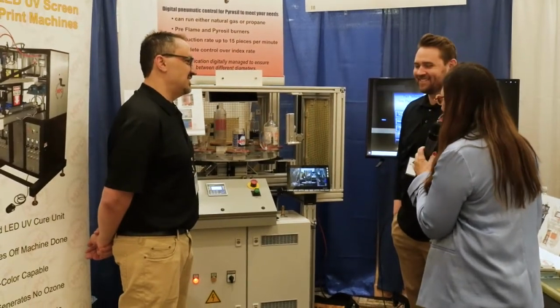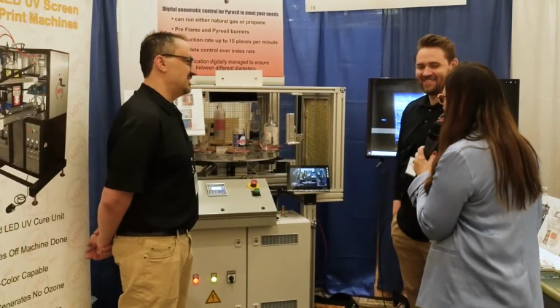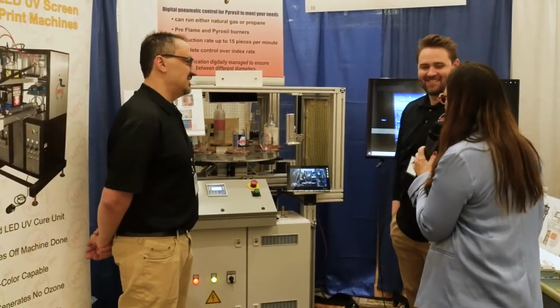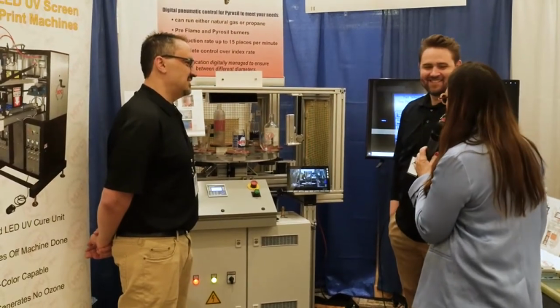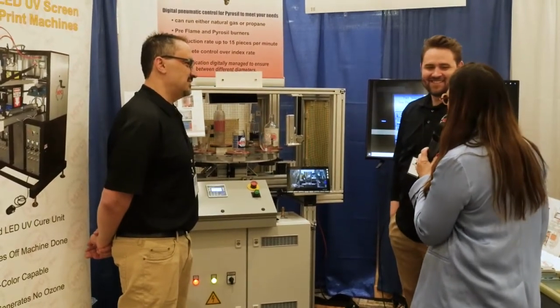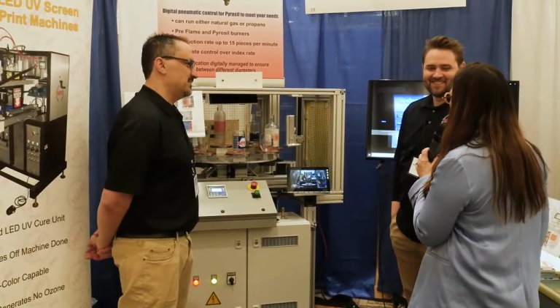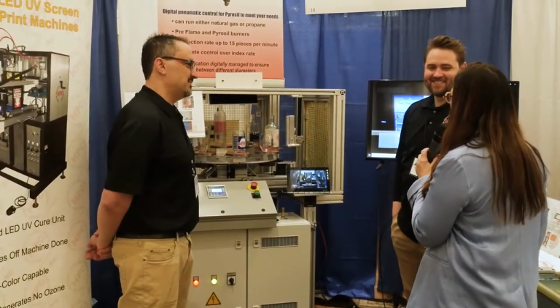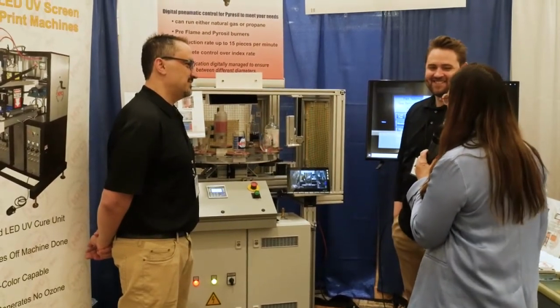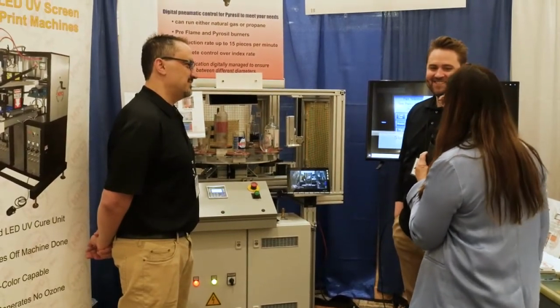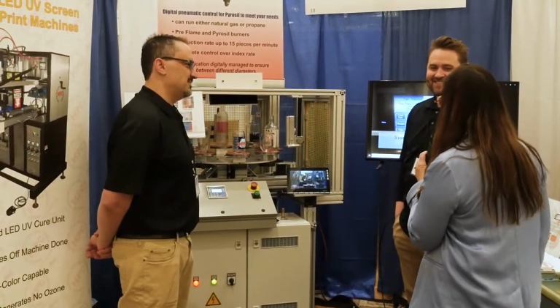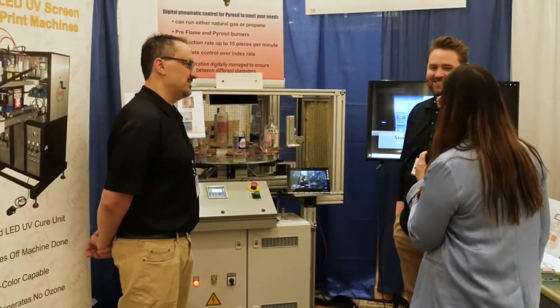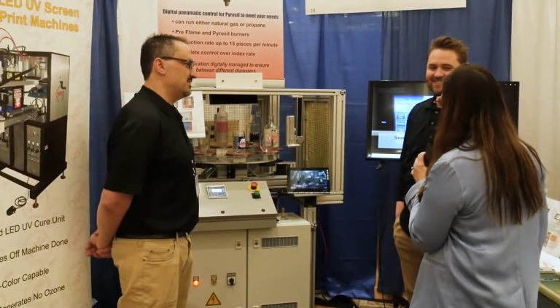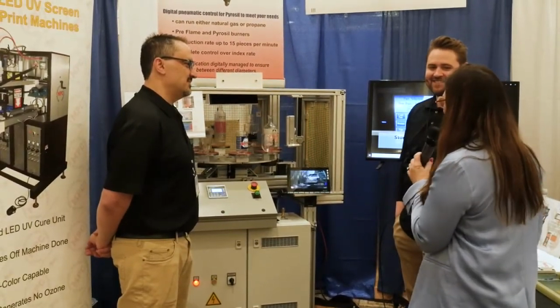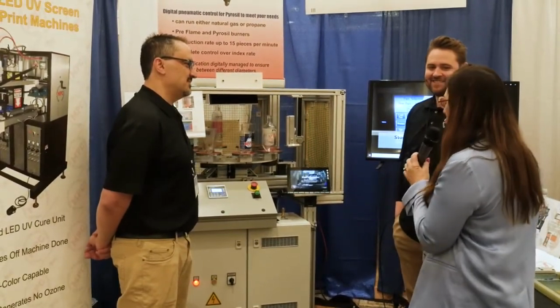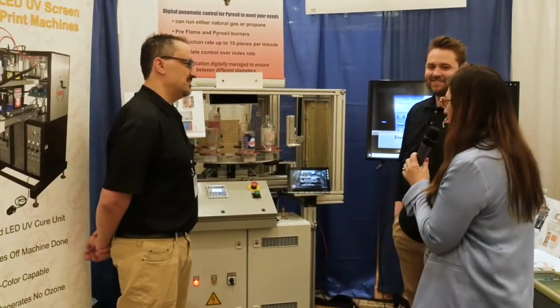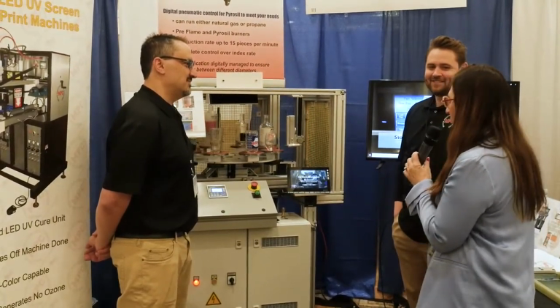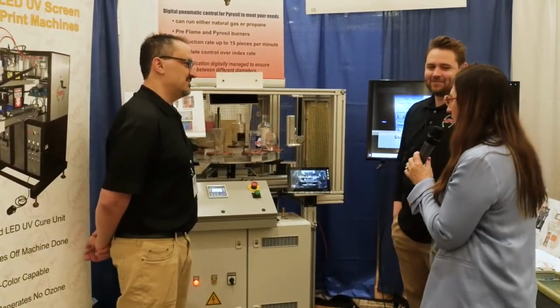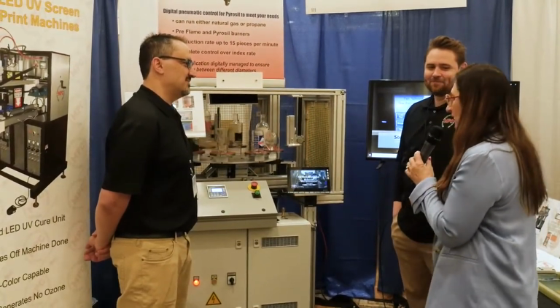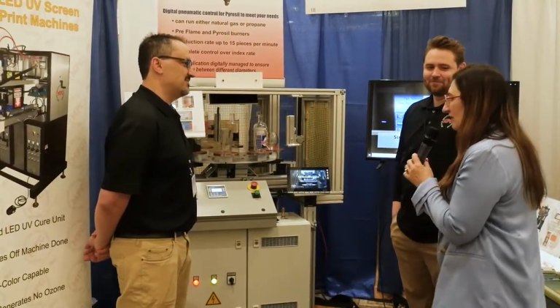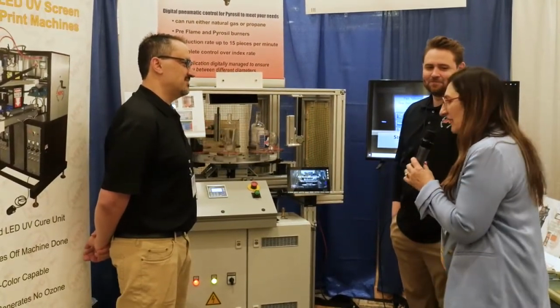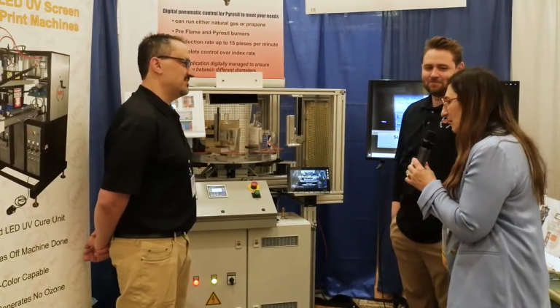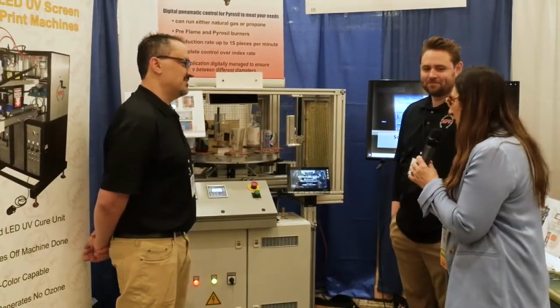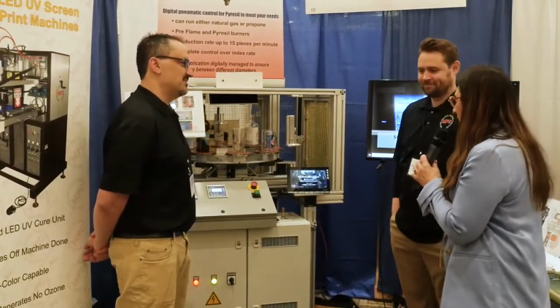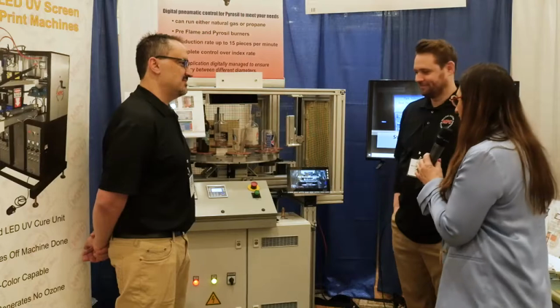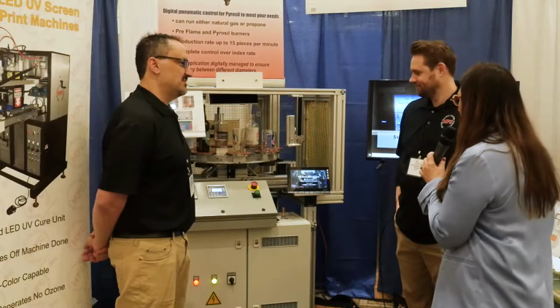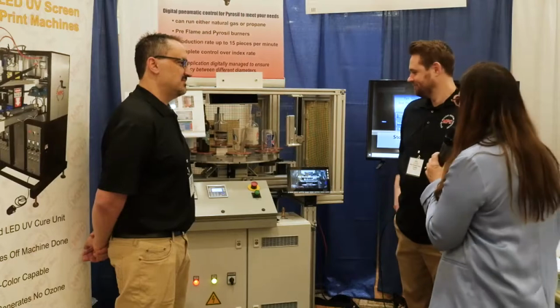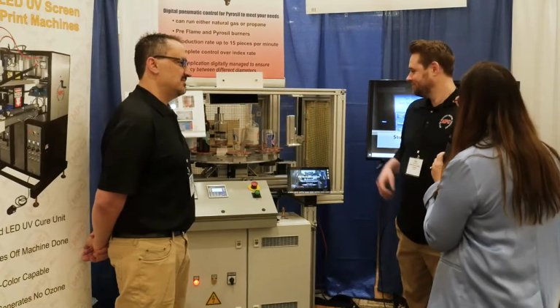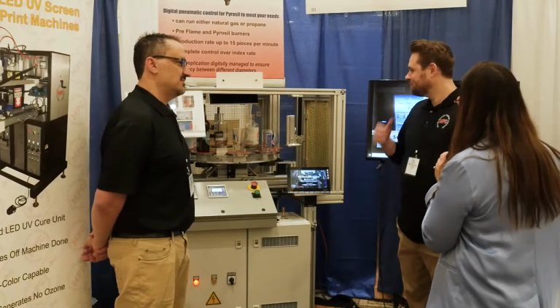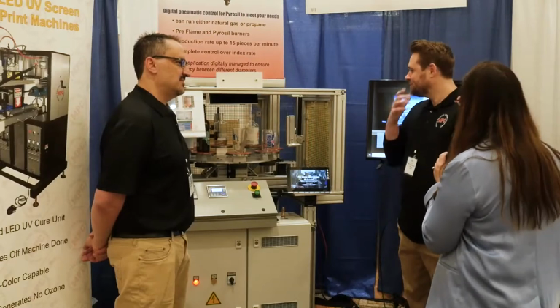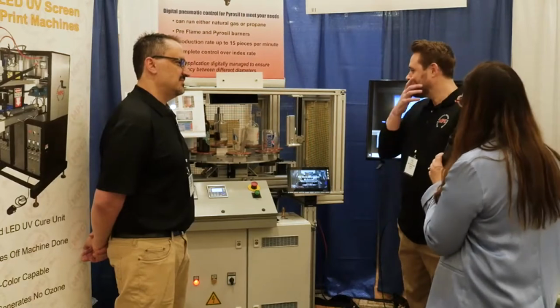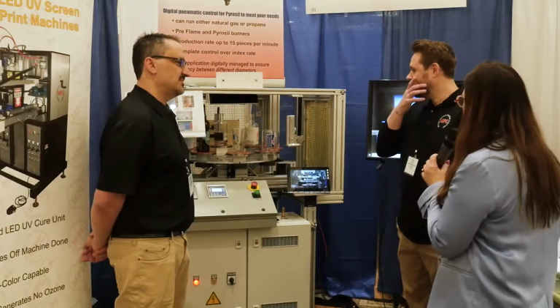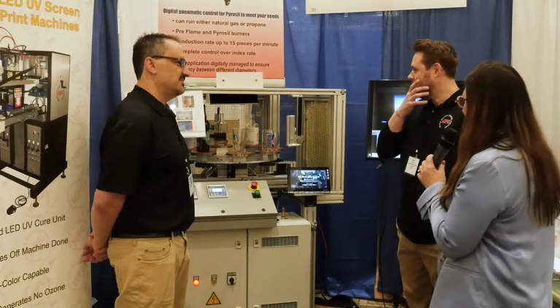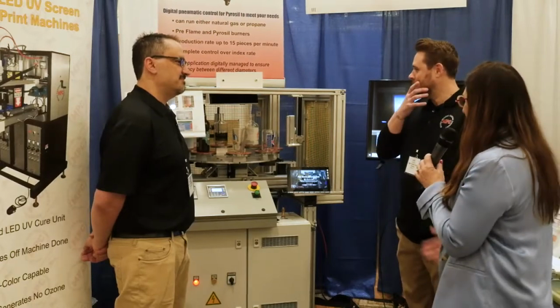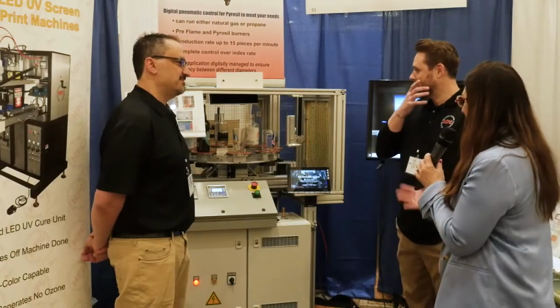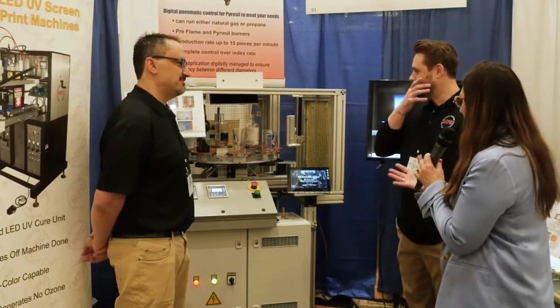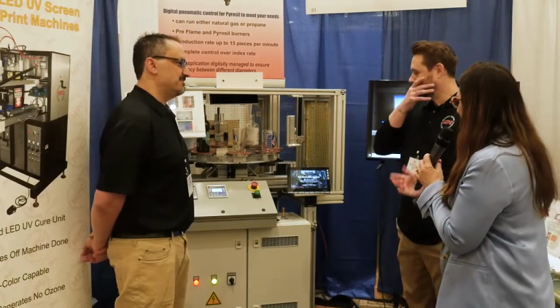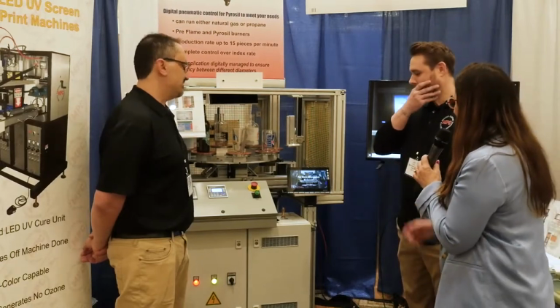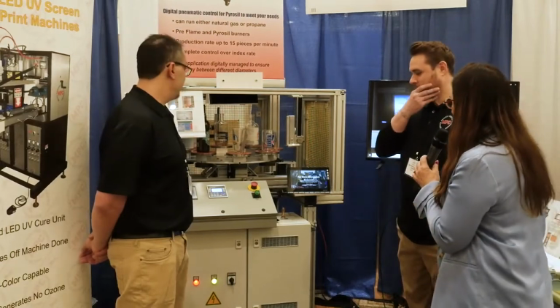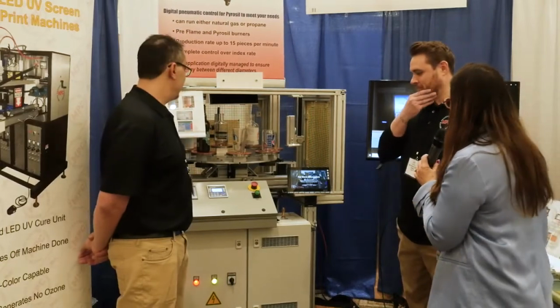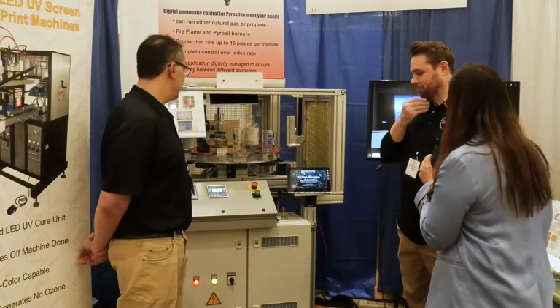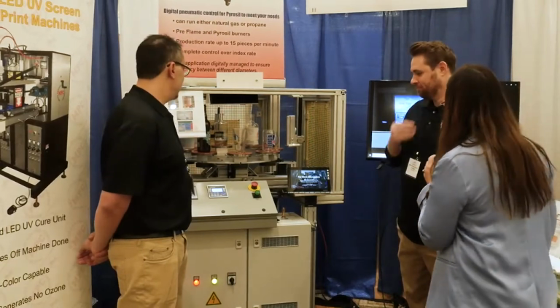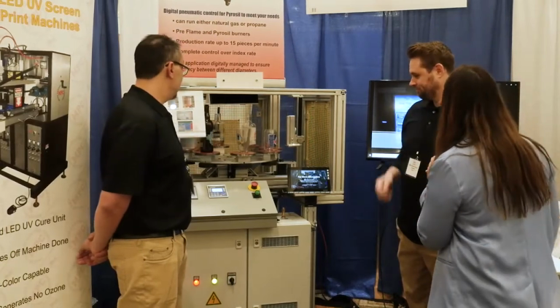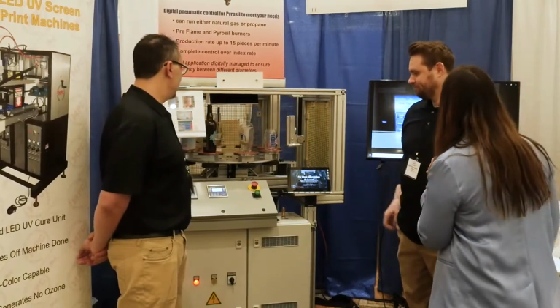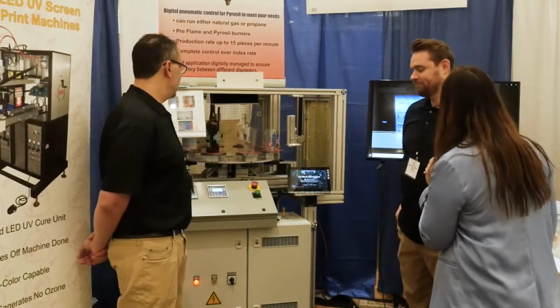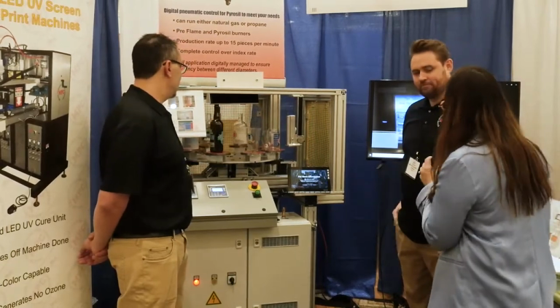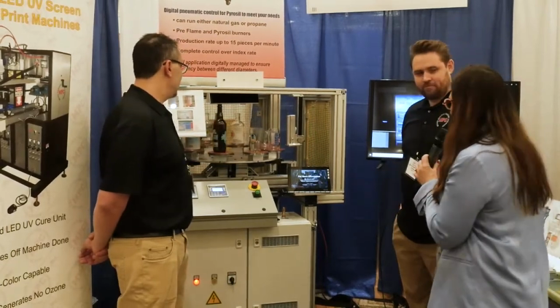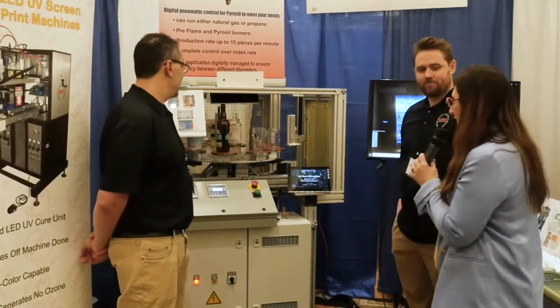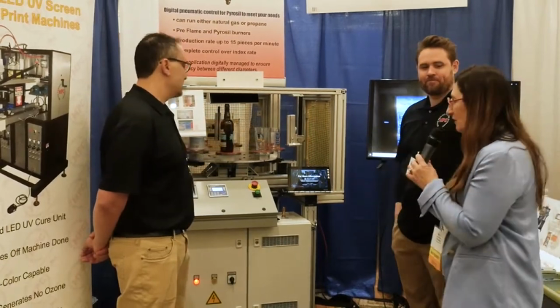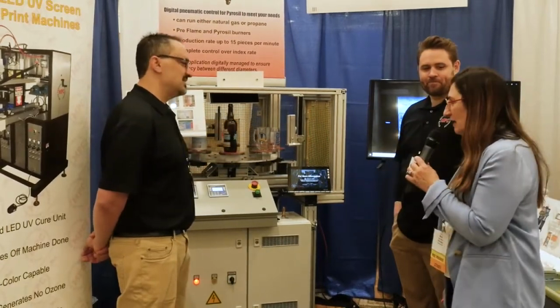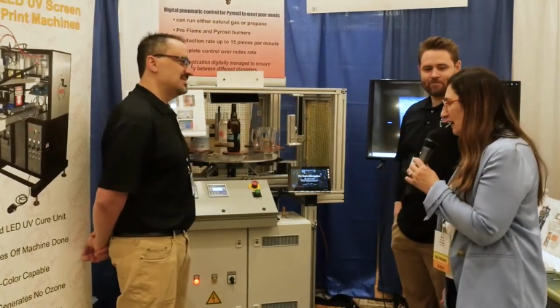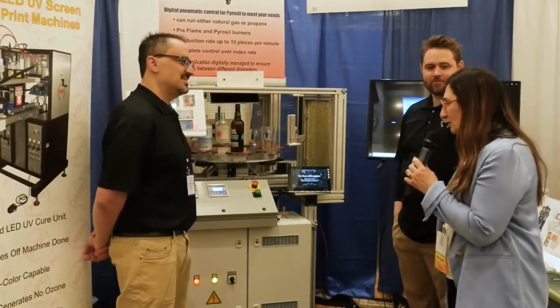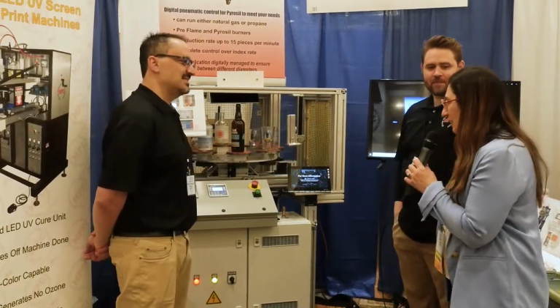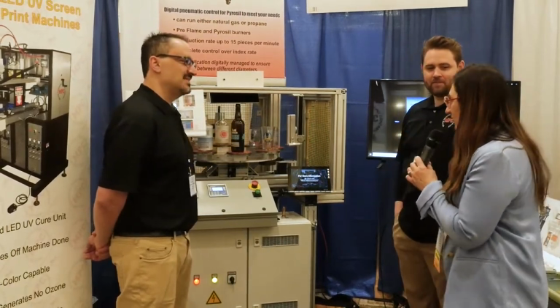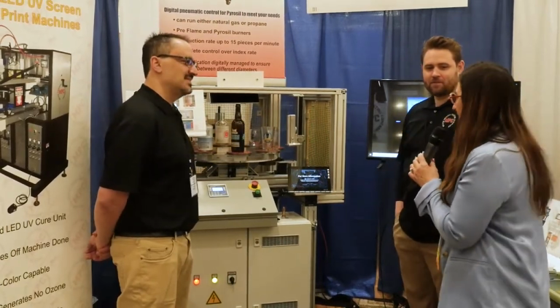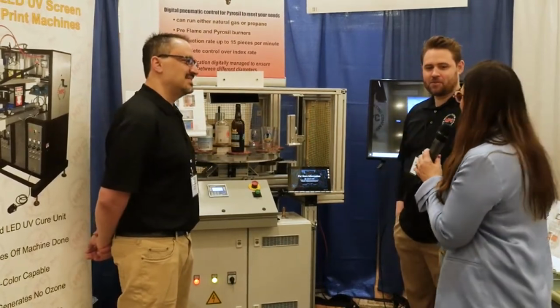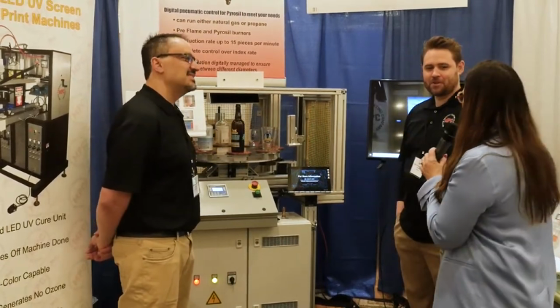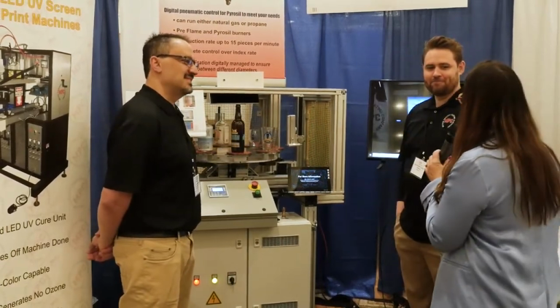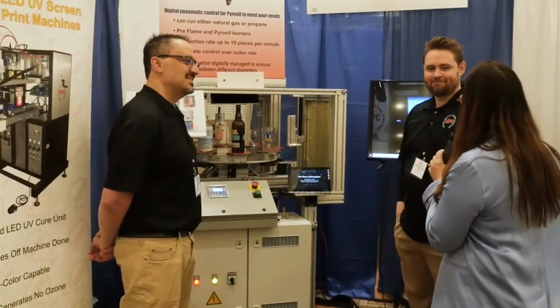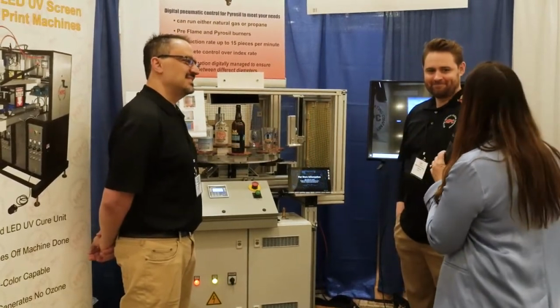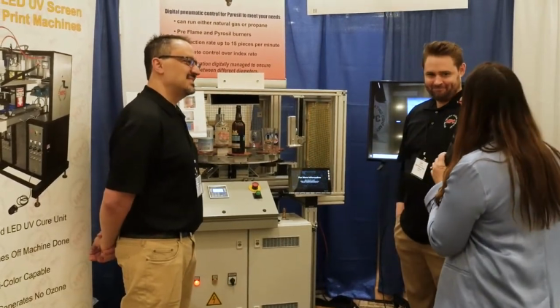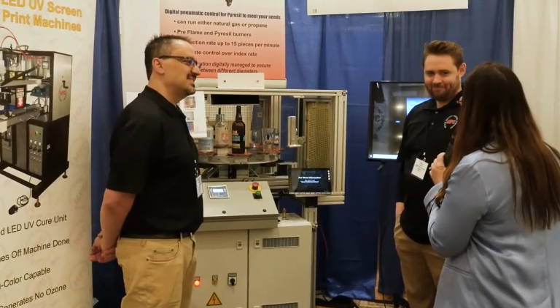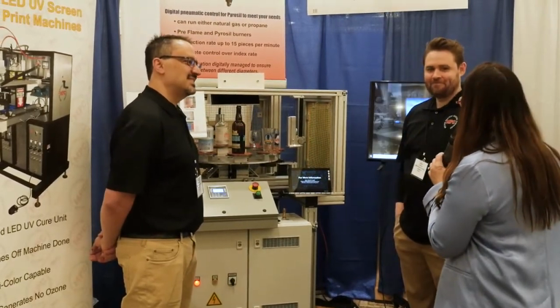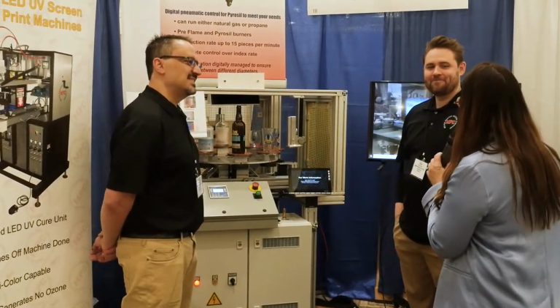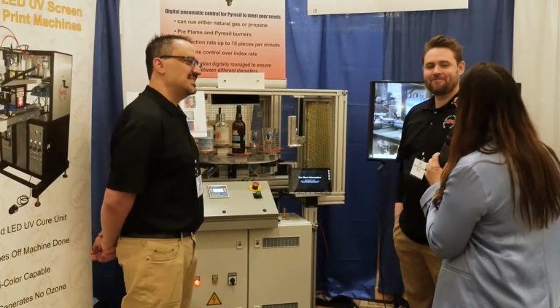We're glad you're here and even happier that you brought a machine that our attendees can see and interact with. Thanks, have a great show.